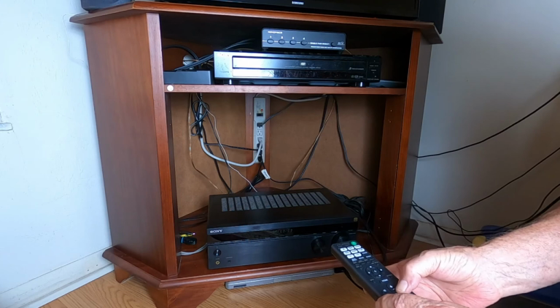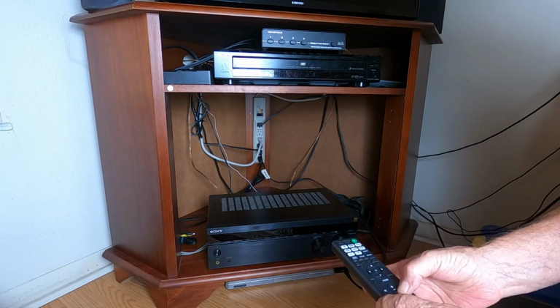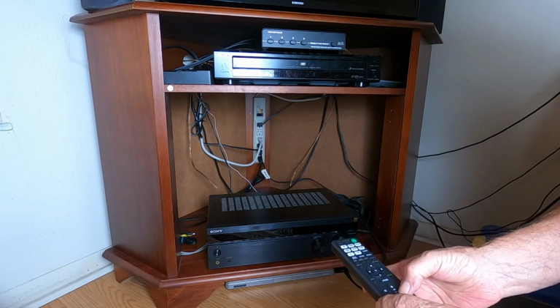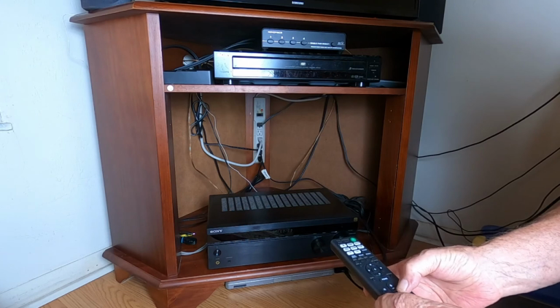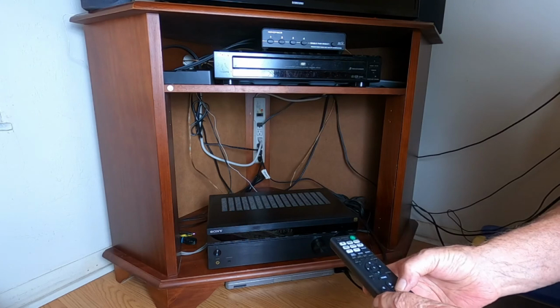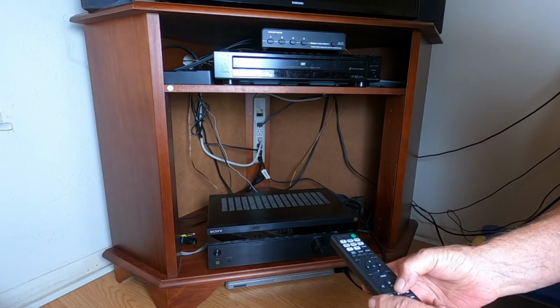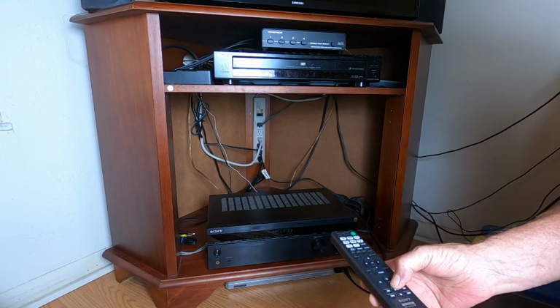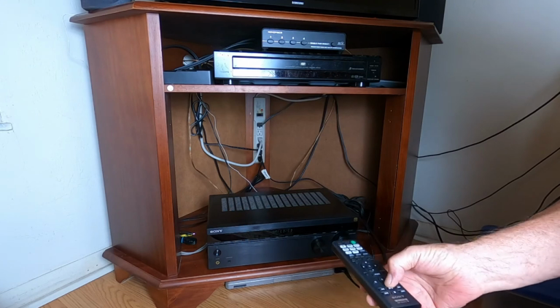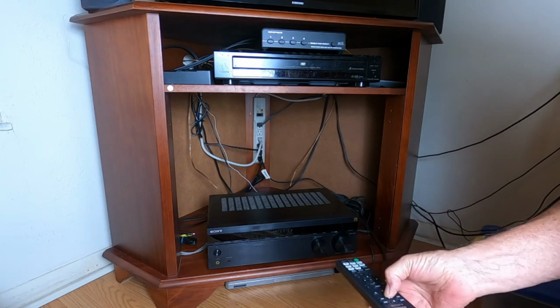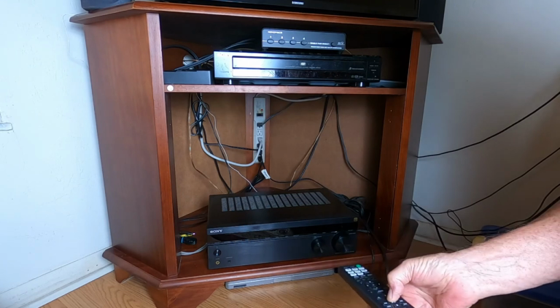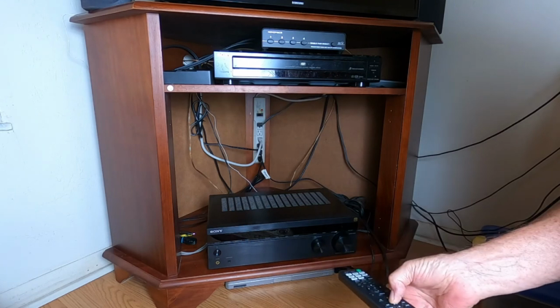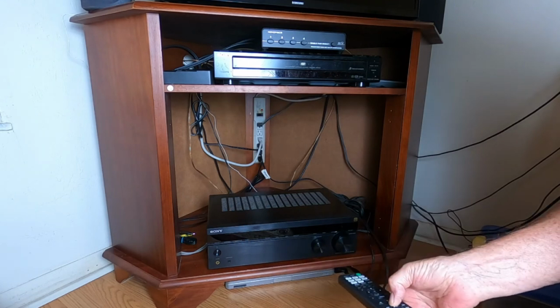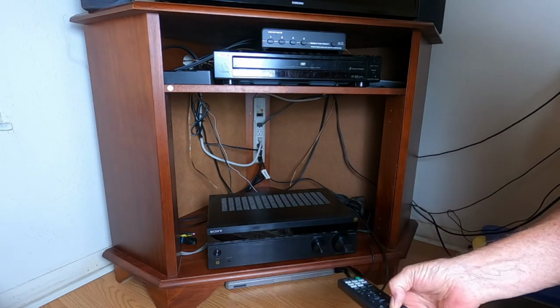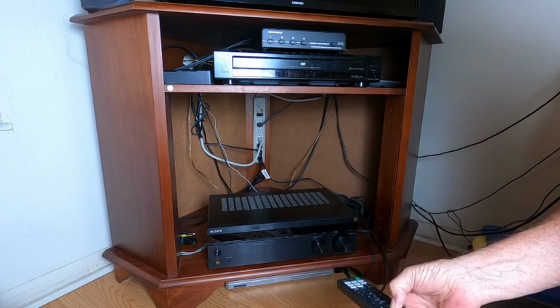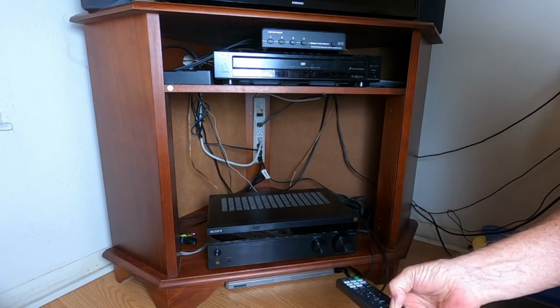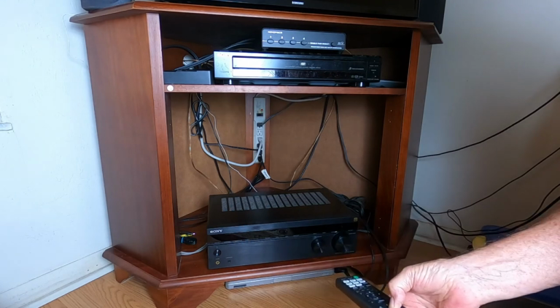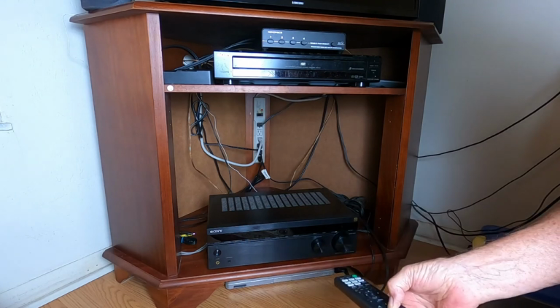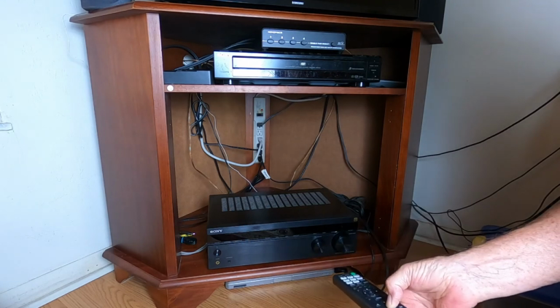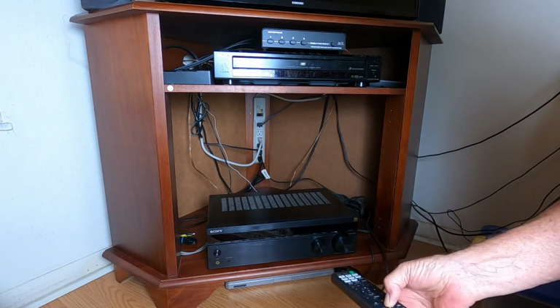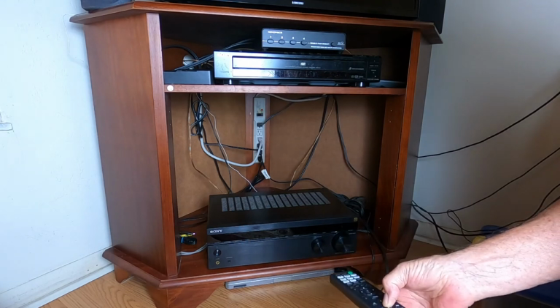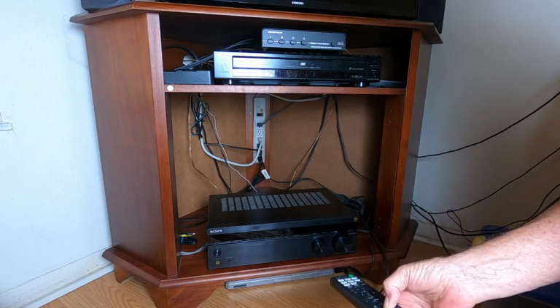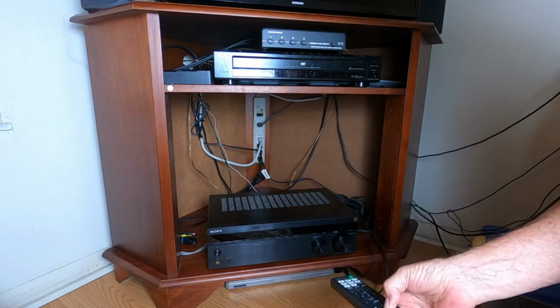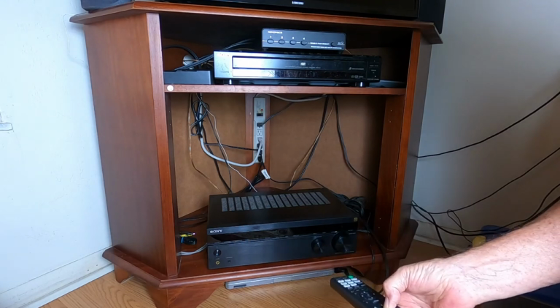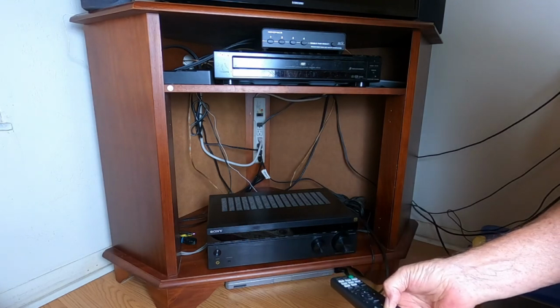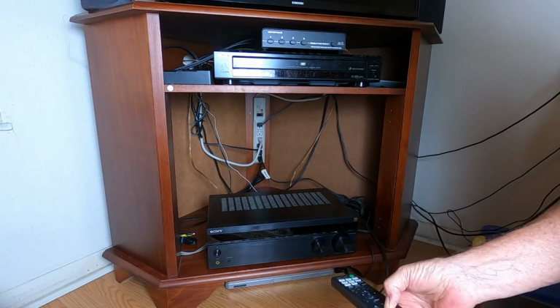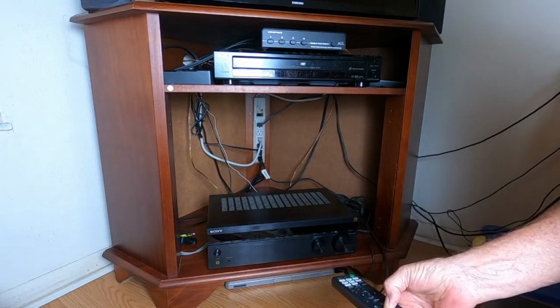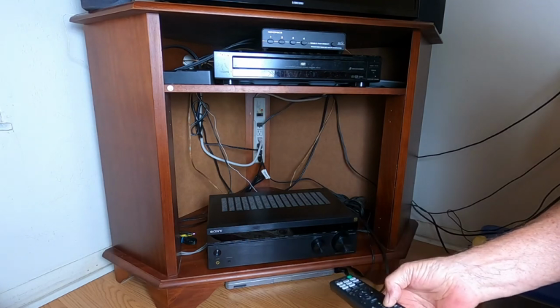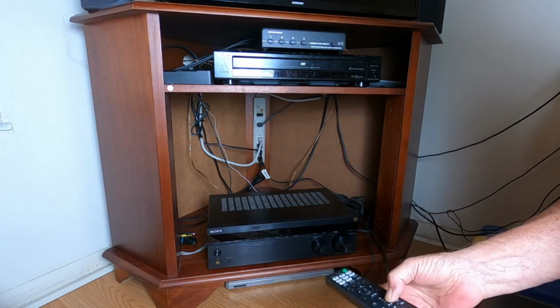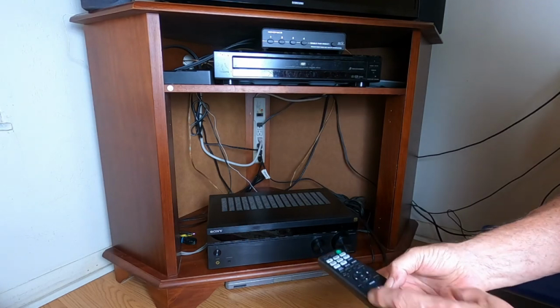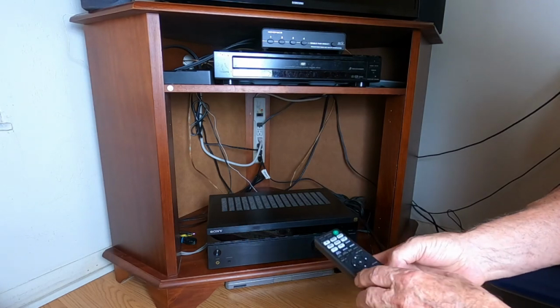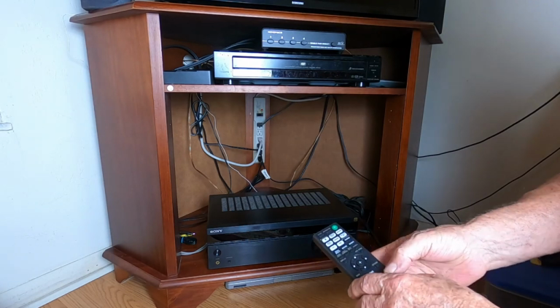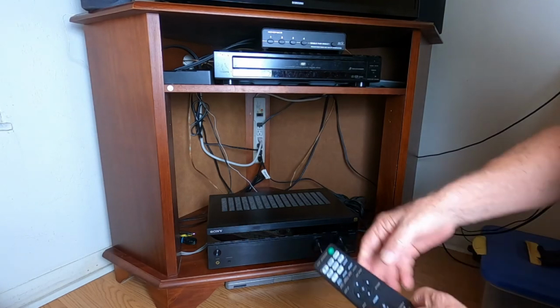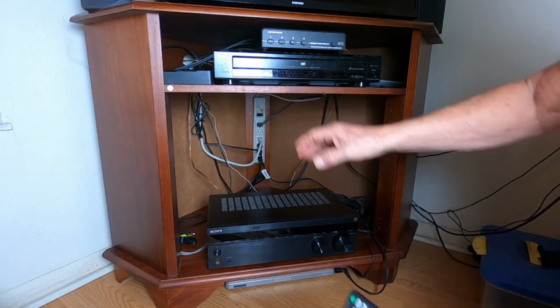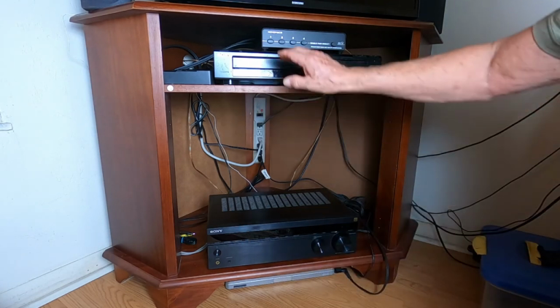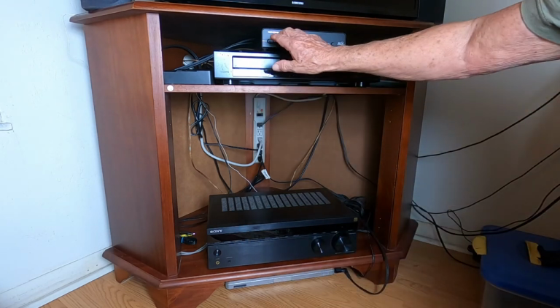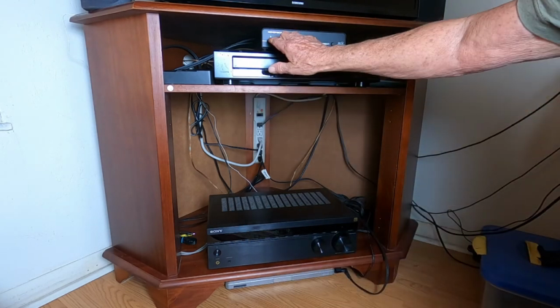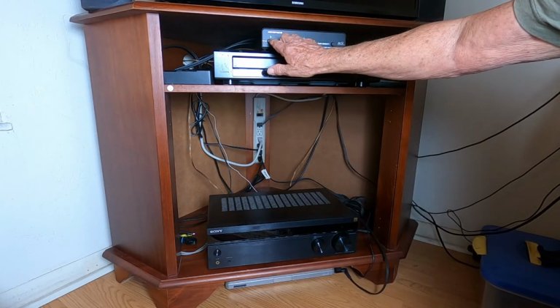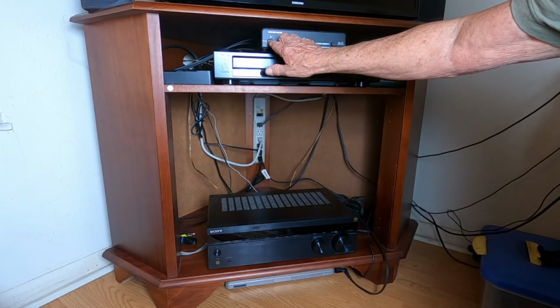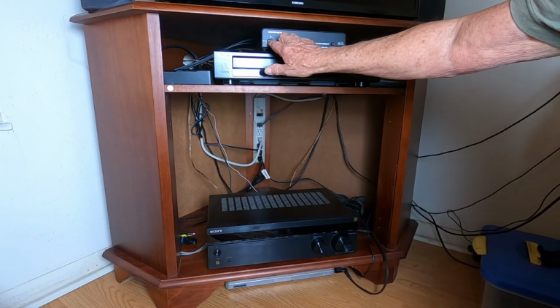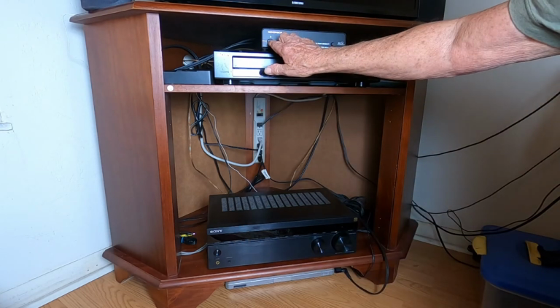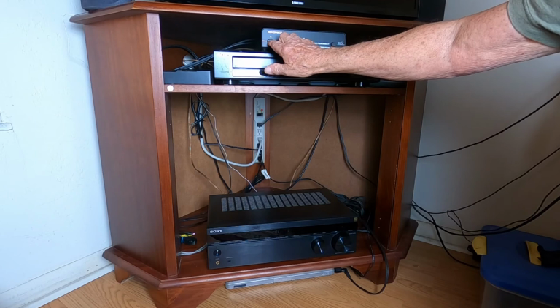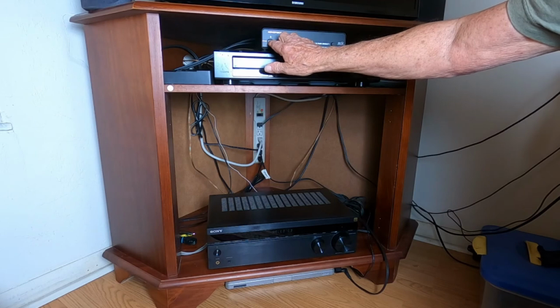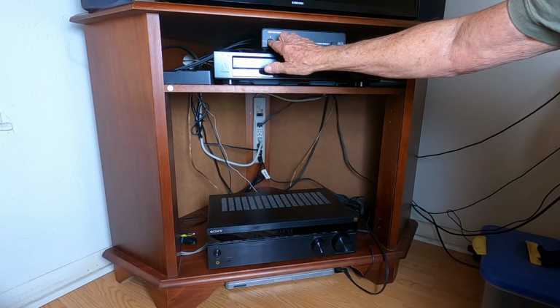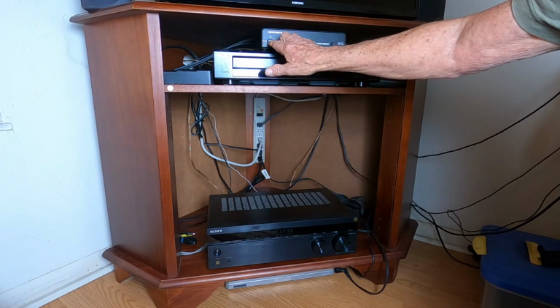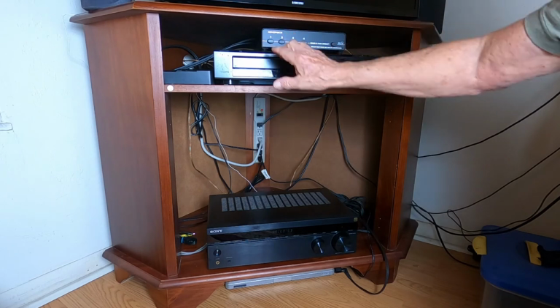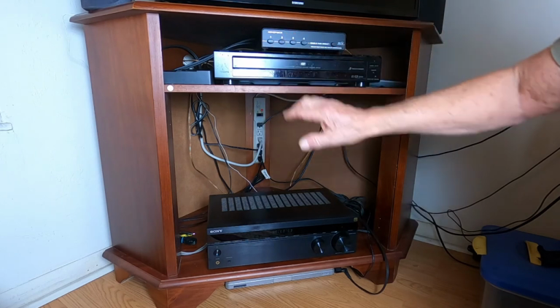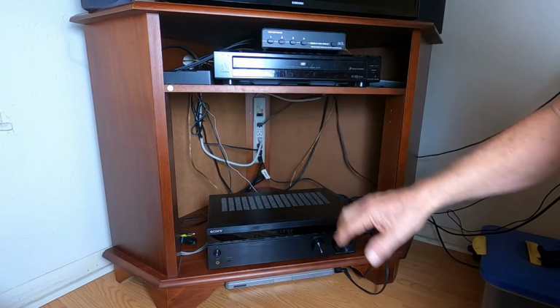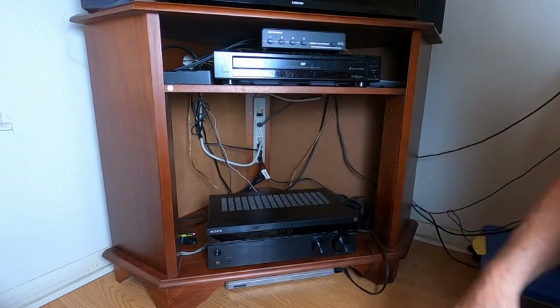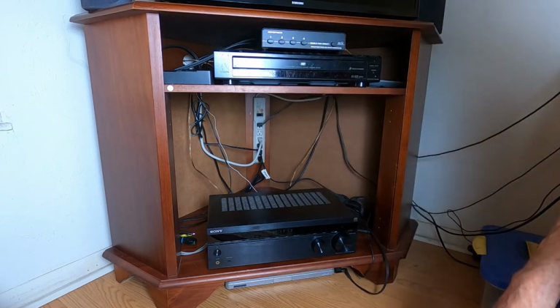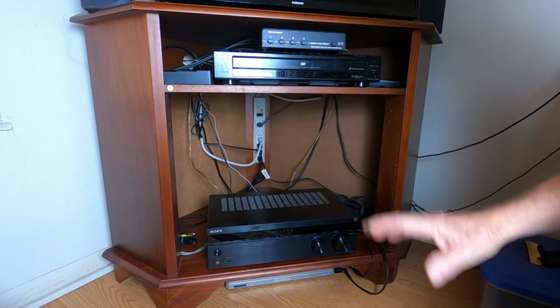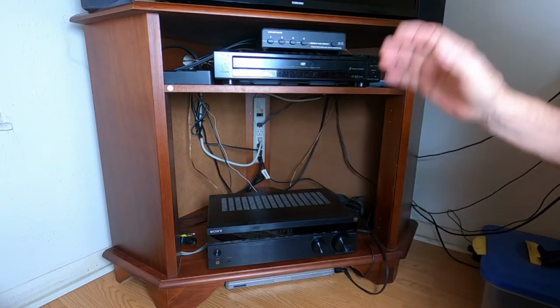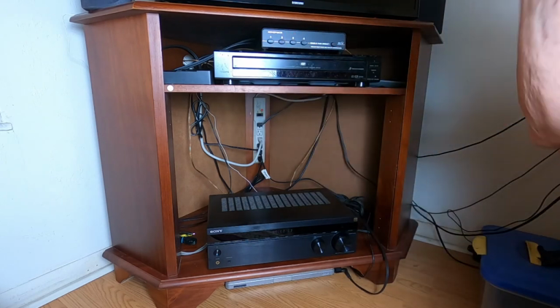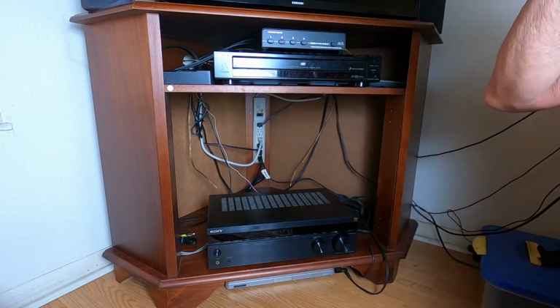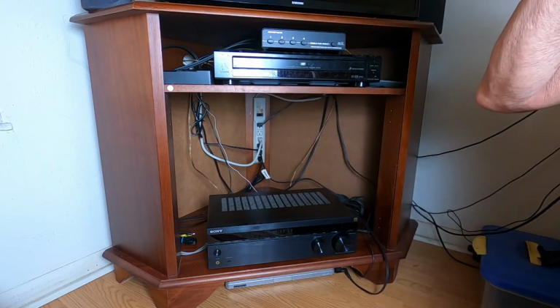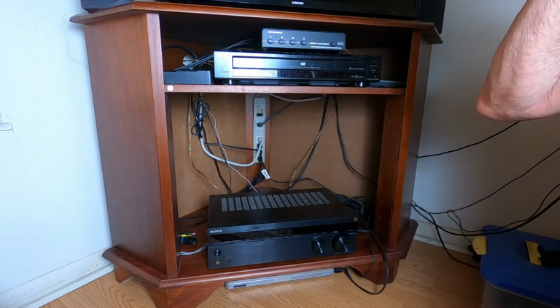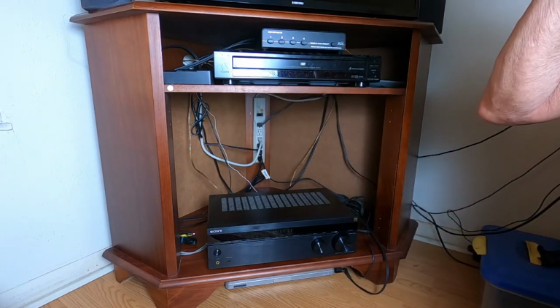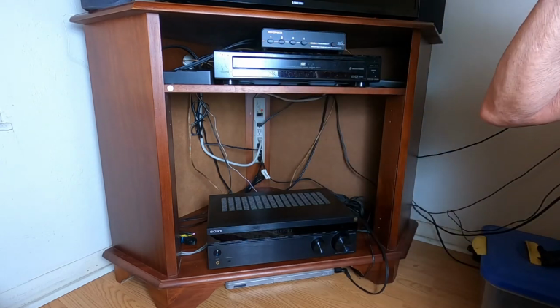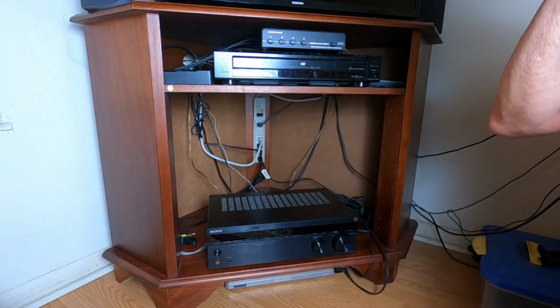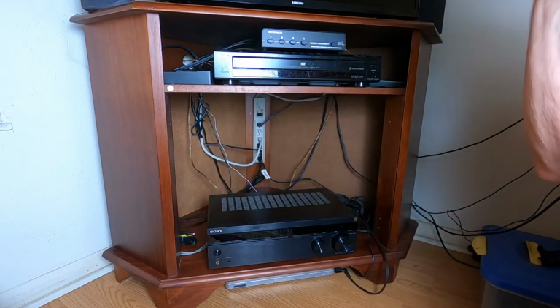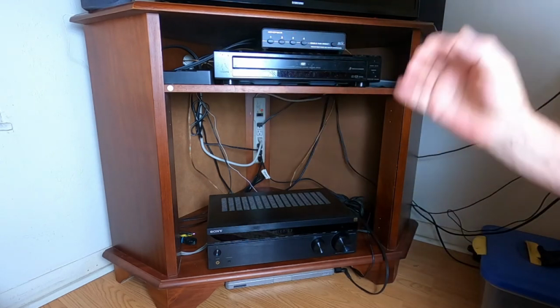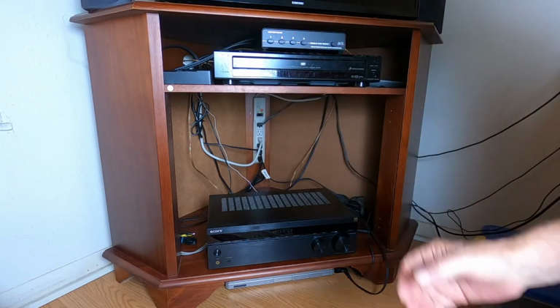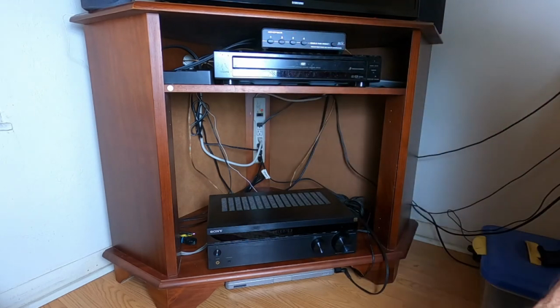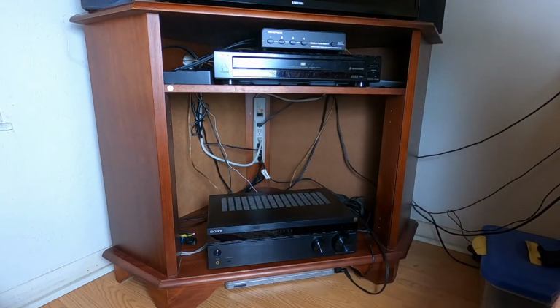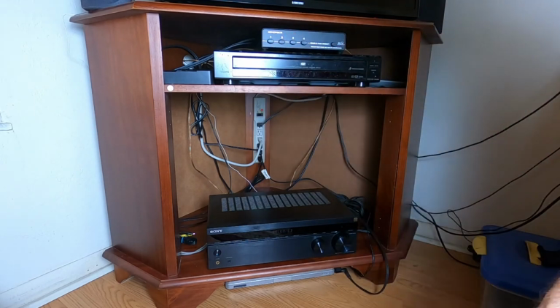And there's our music. You can turn it down. I'm going to turn this off since I'm talking to you now.